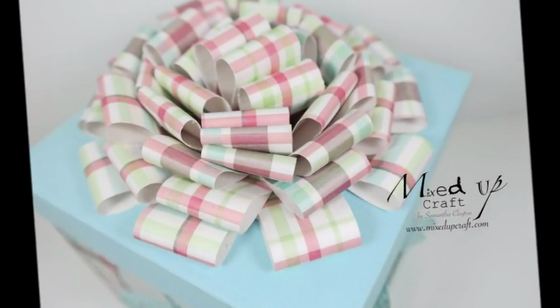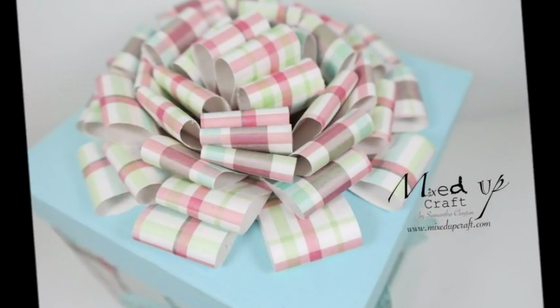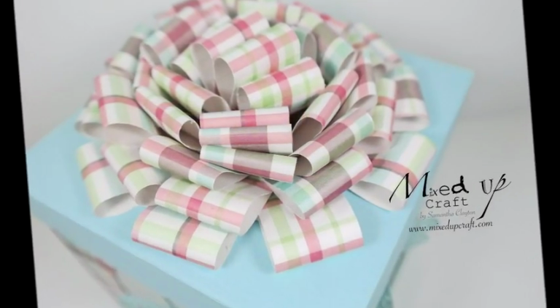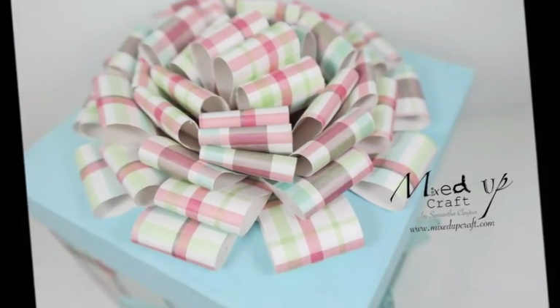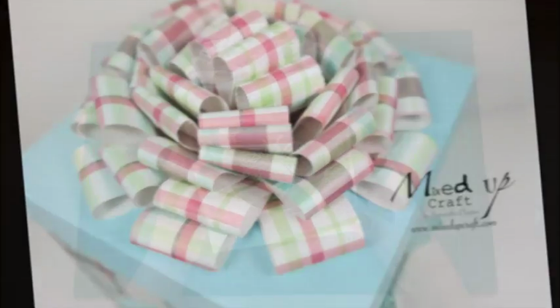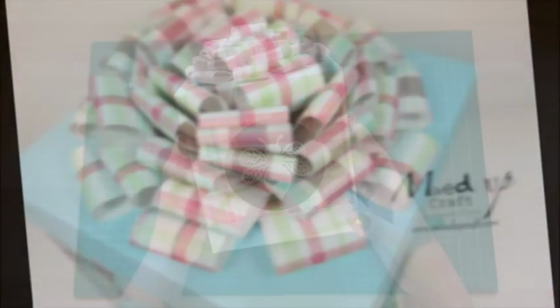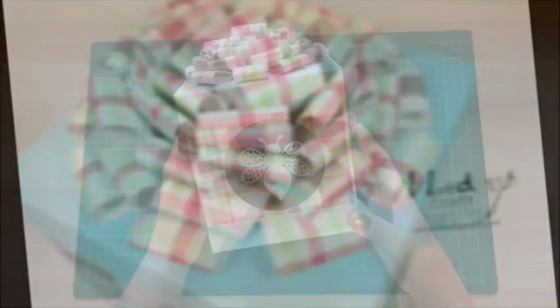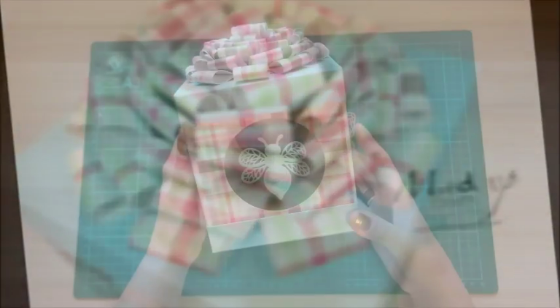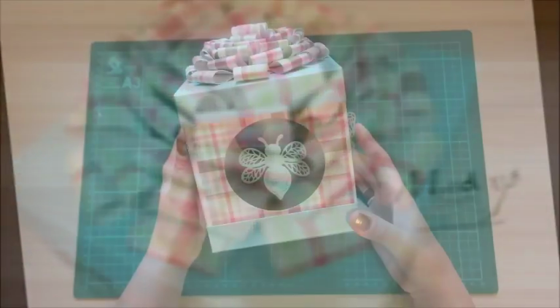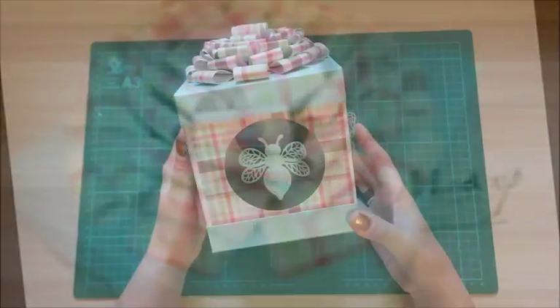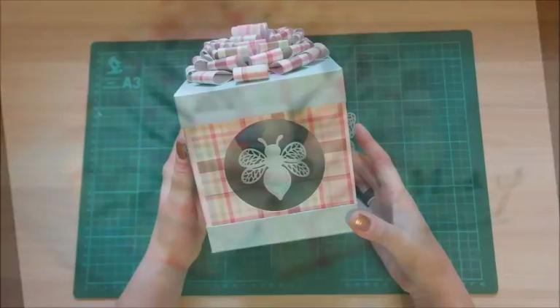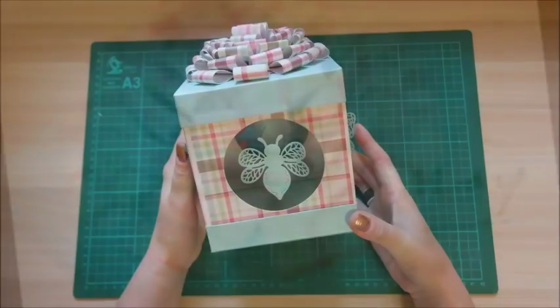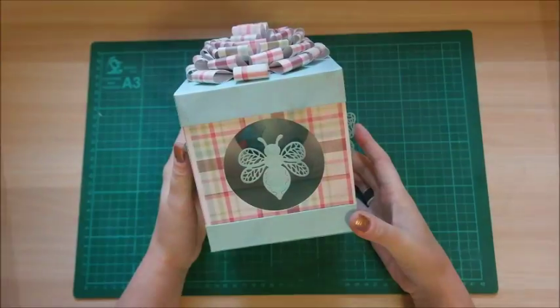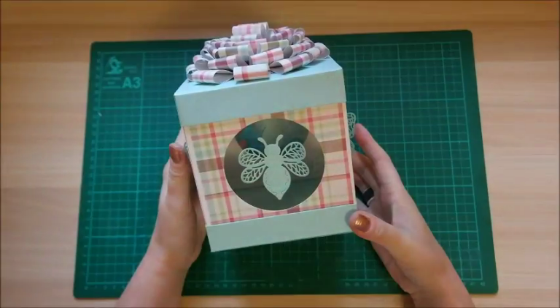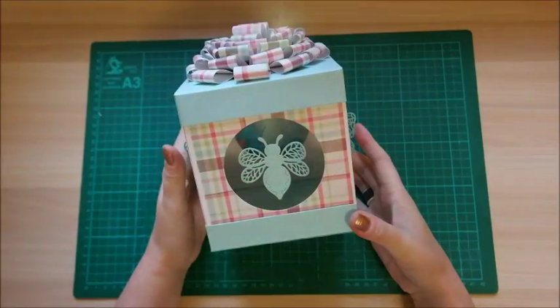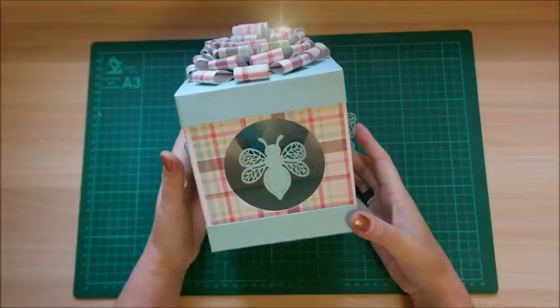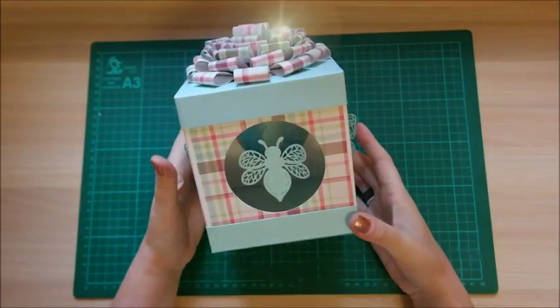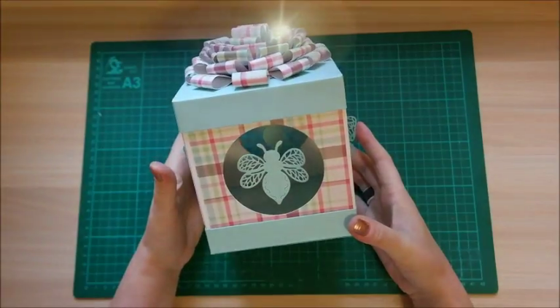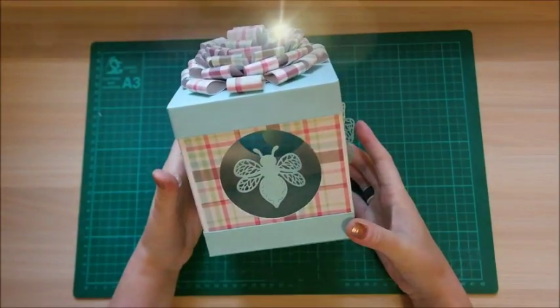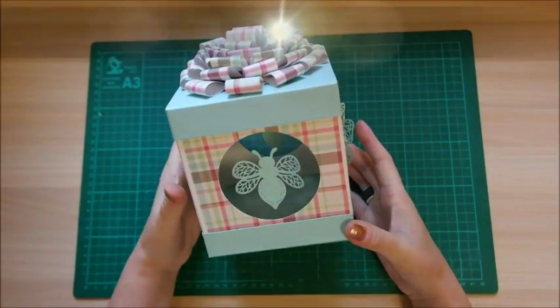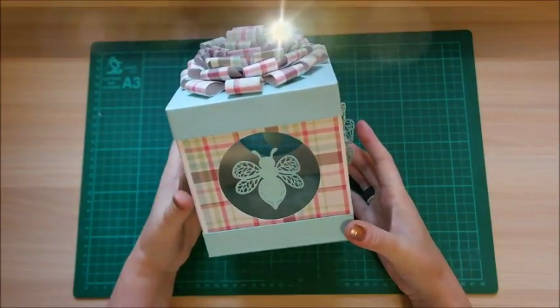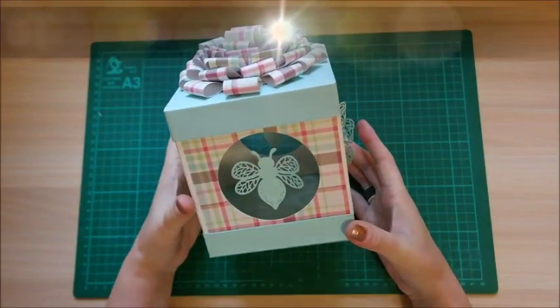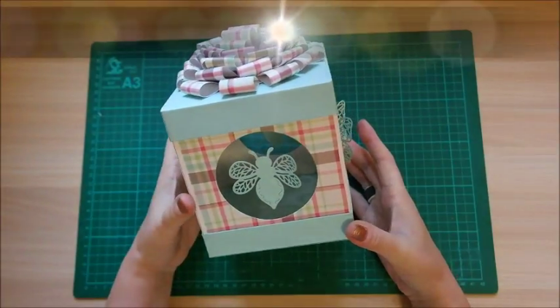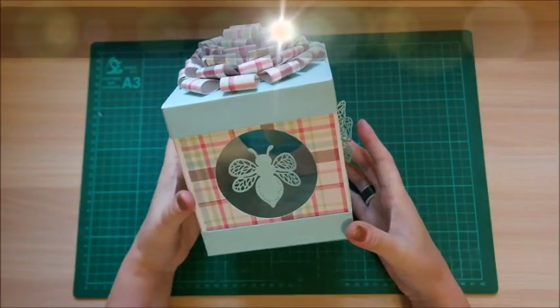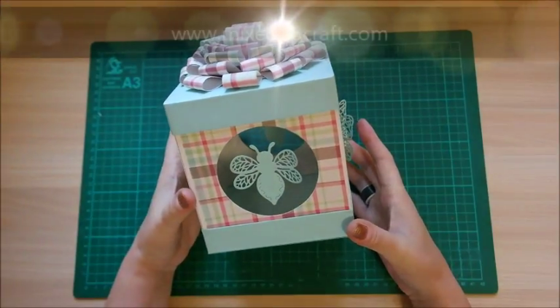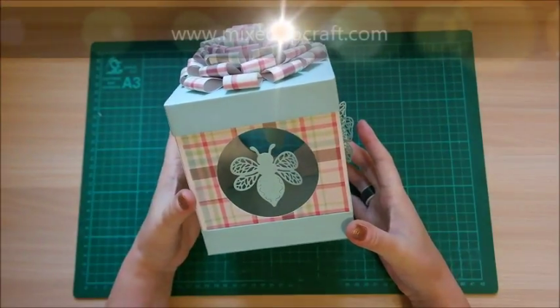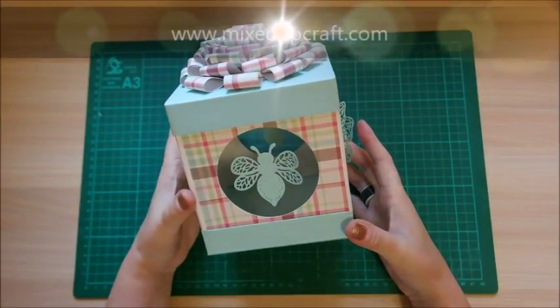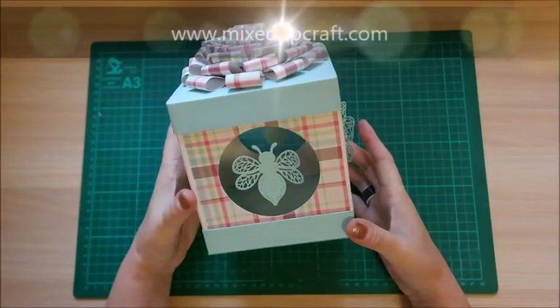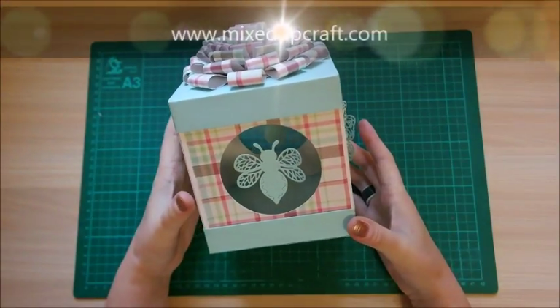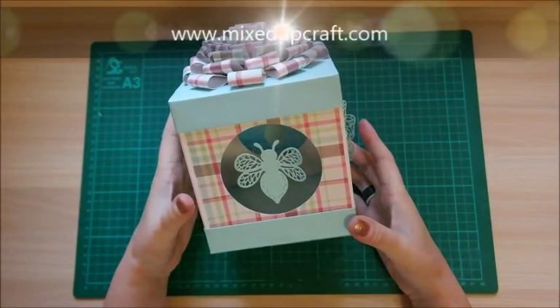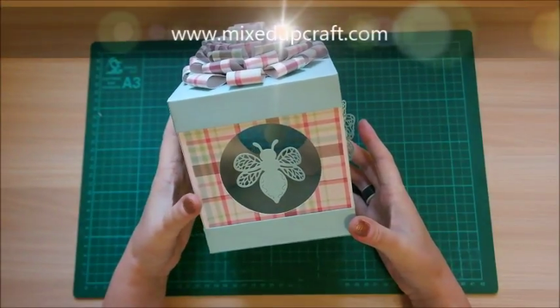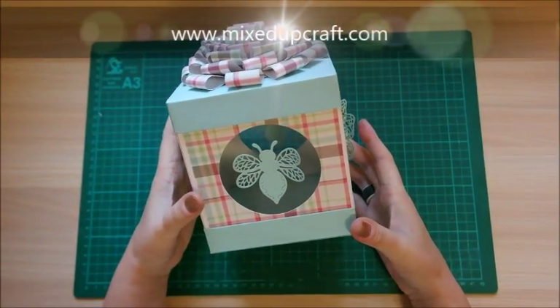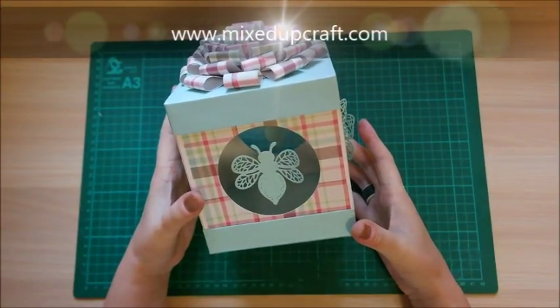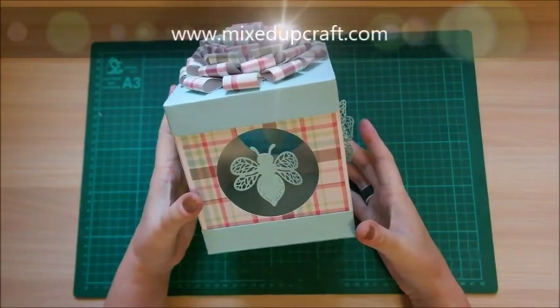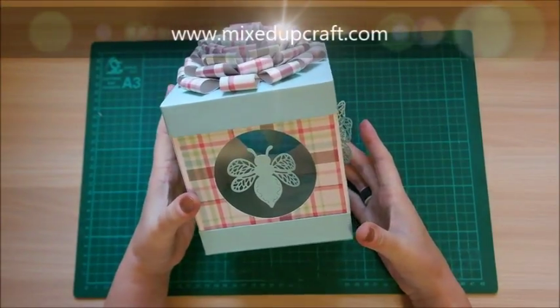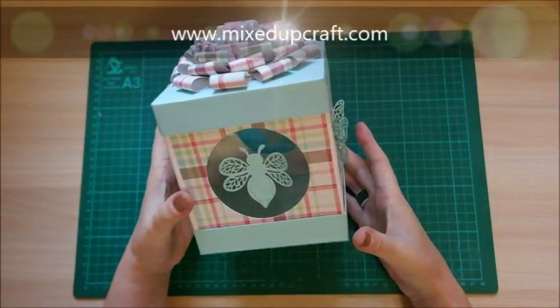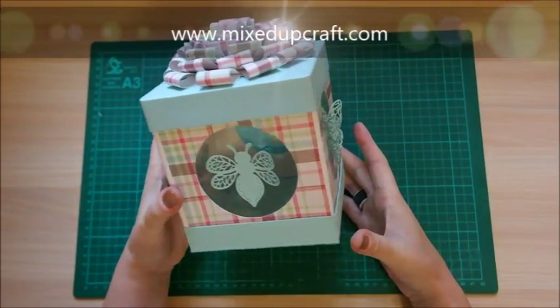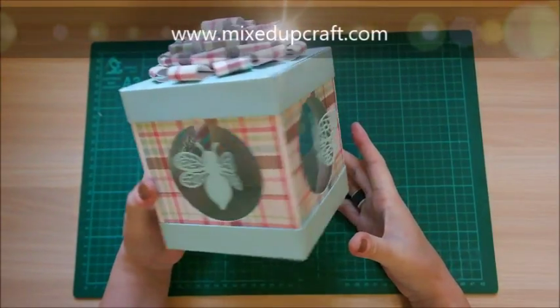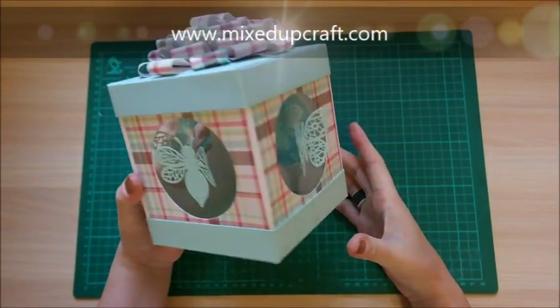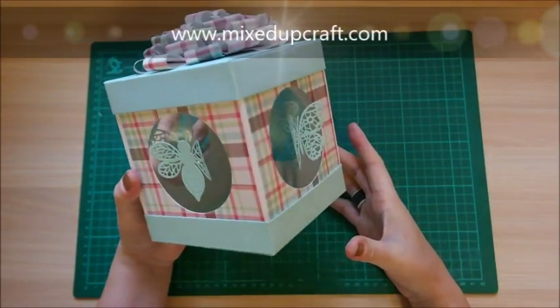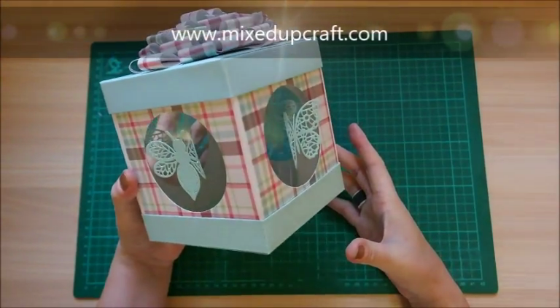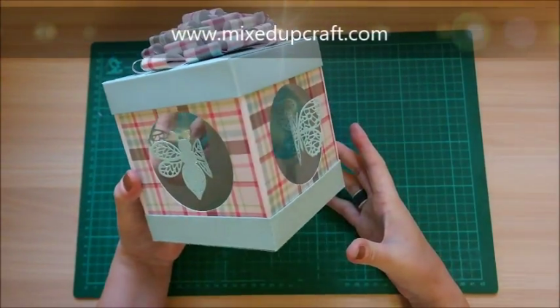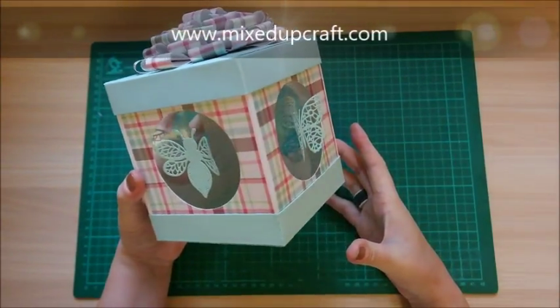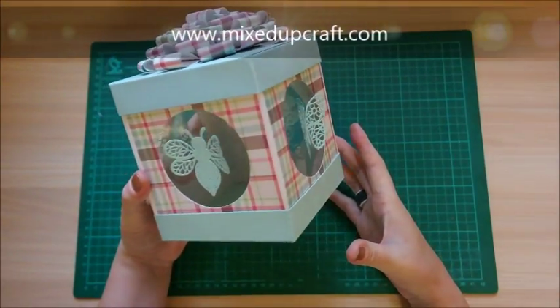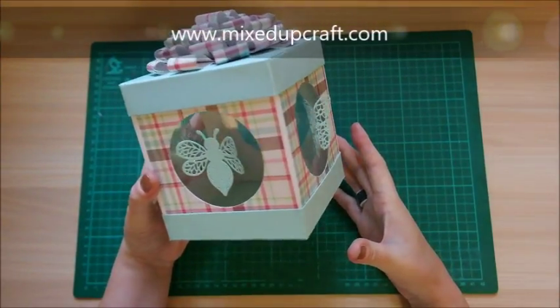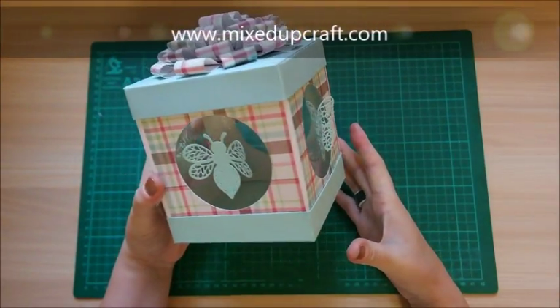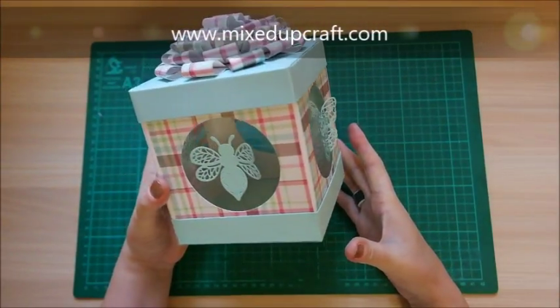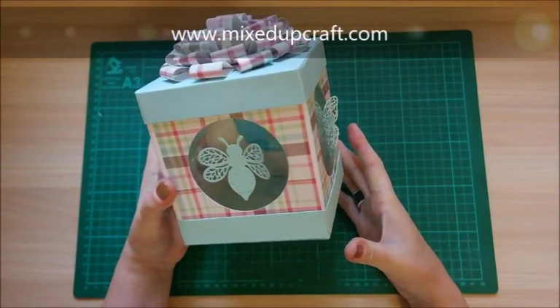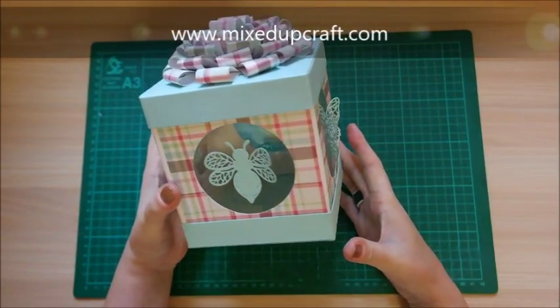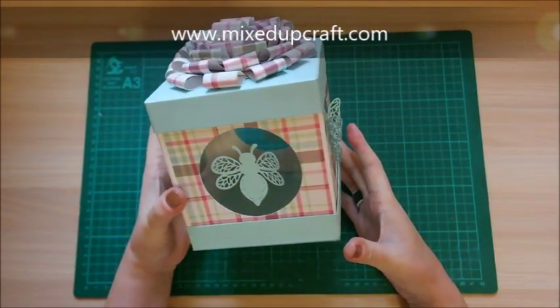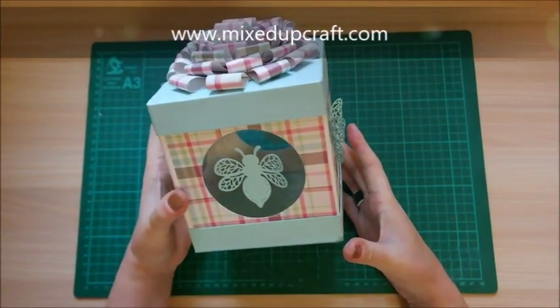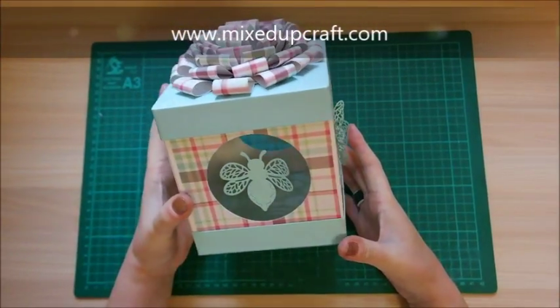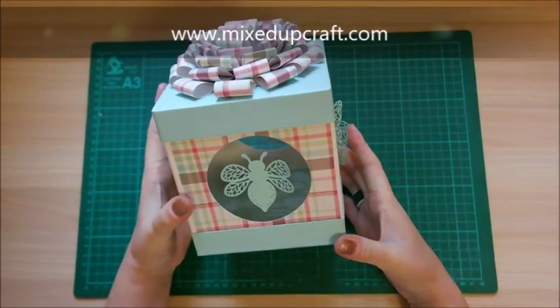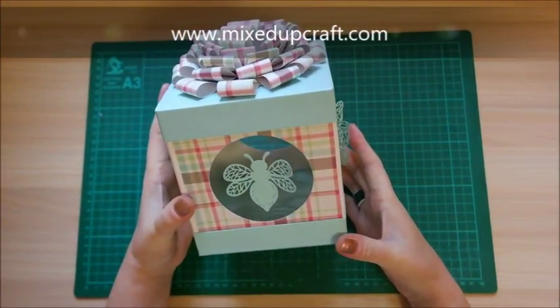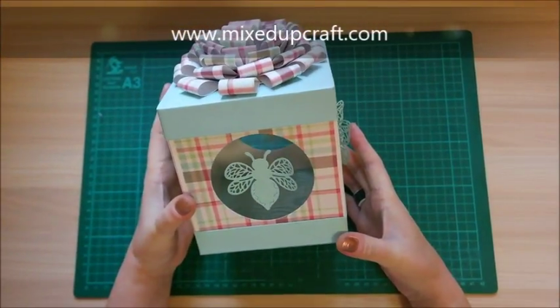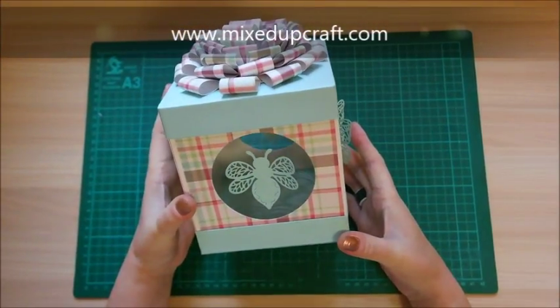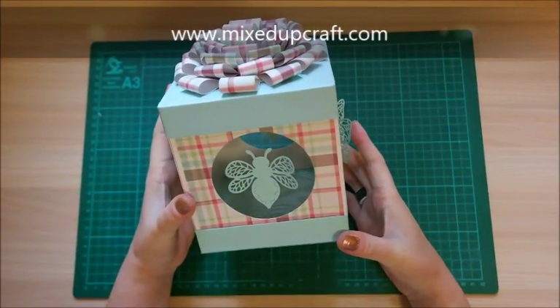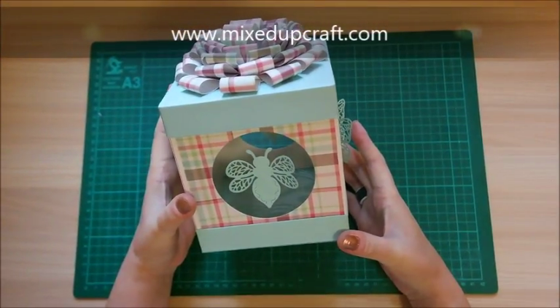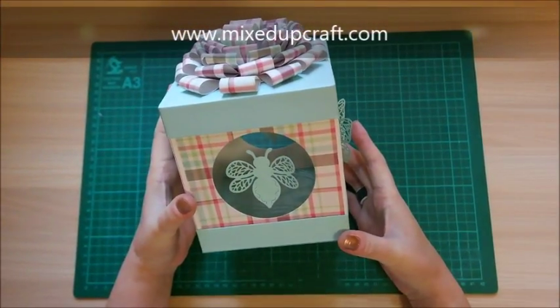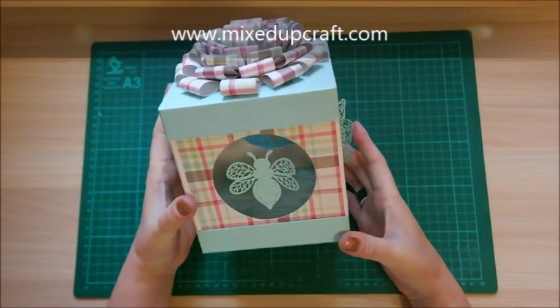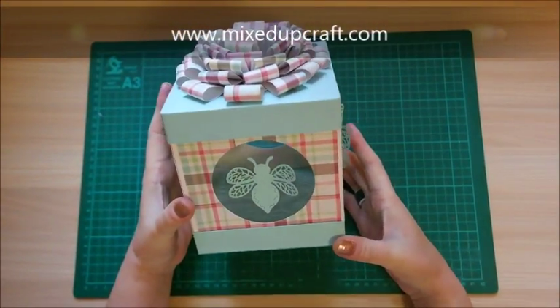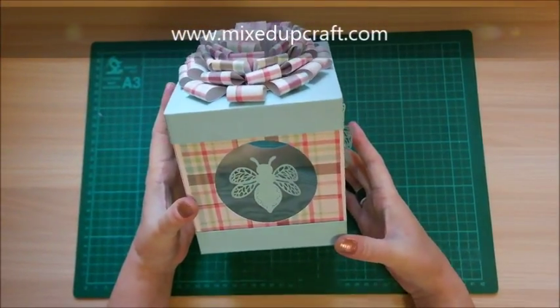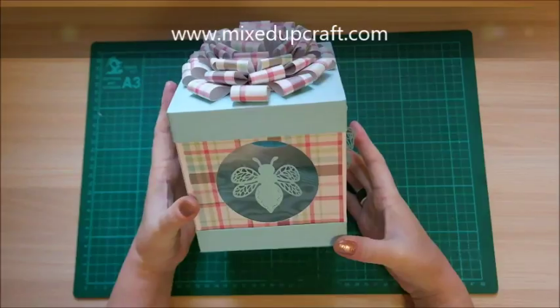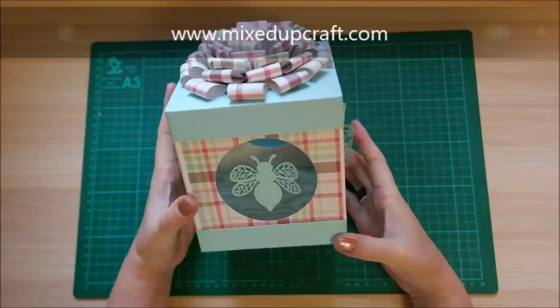Hi everybody, it's Sam at Mixed Up Craft. Thanks for watching my tutorial today. I've got another big gift box.